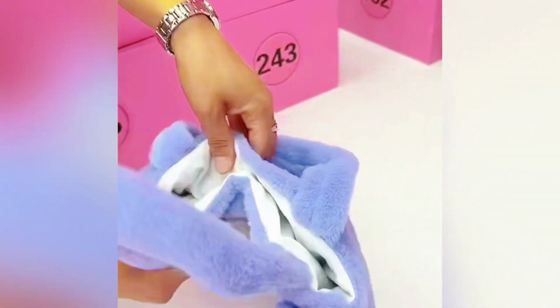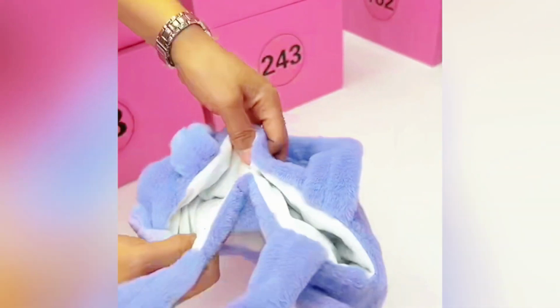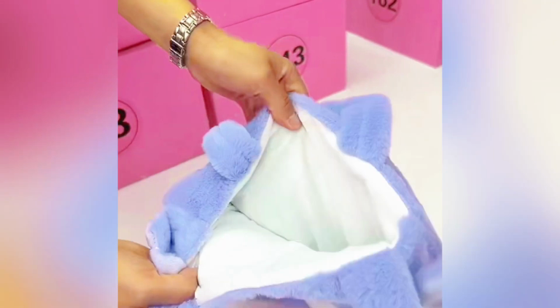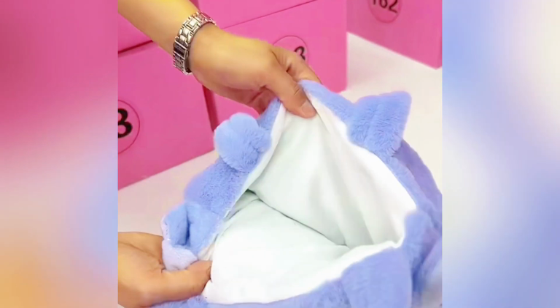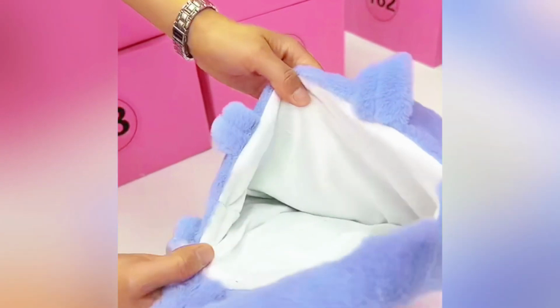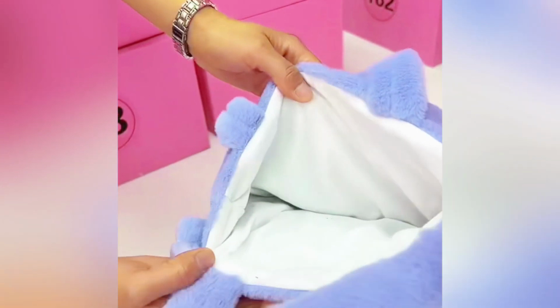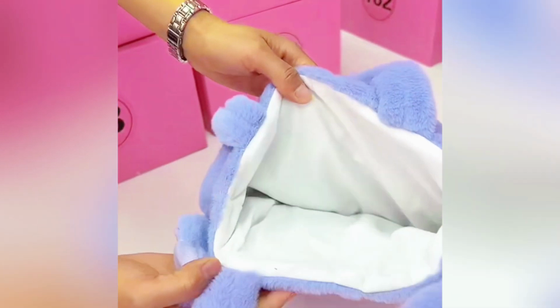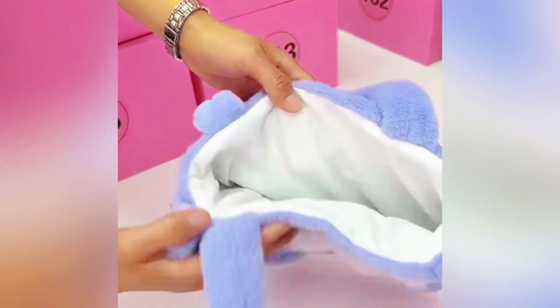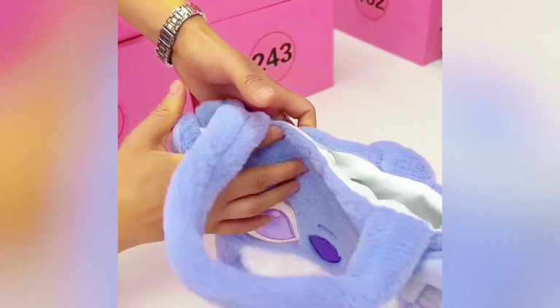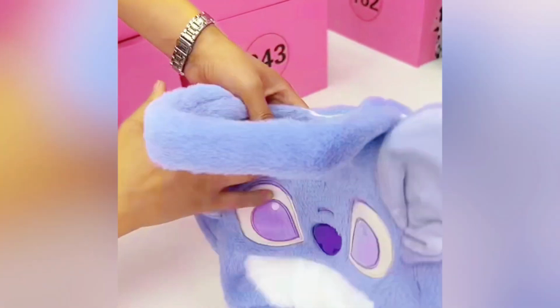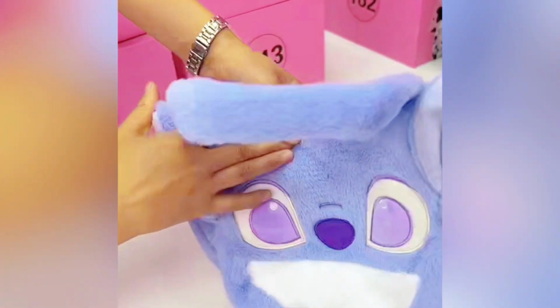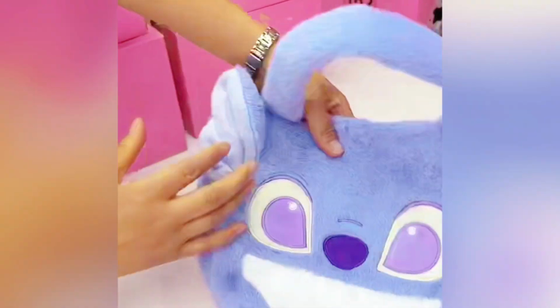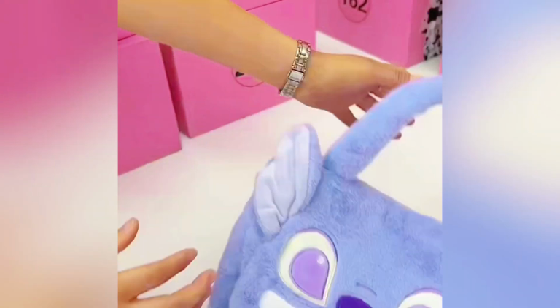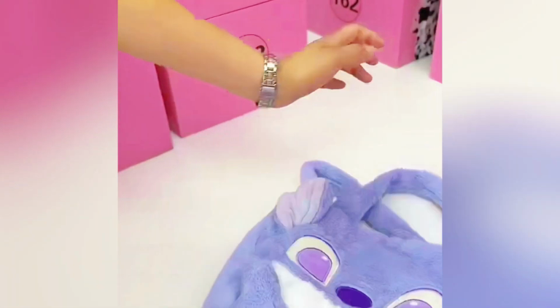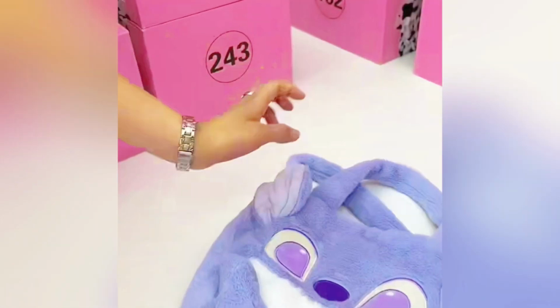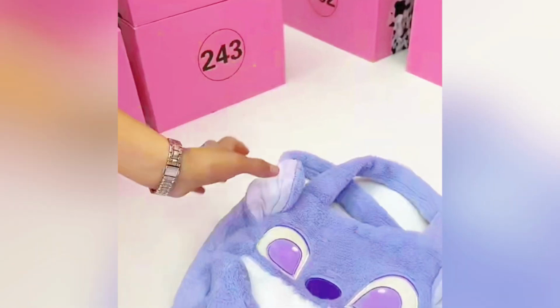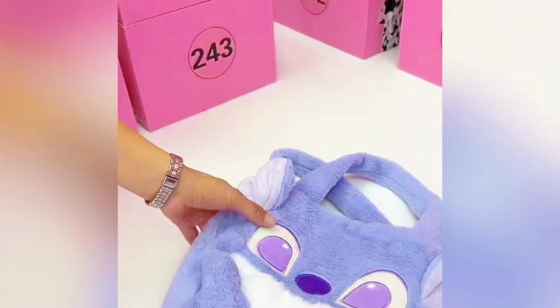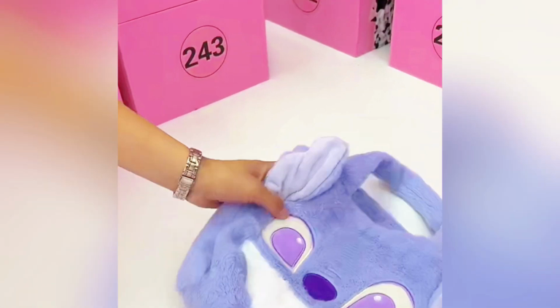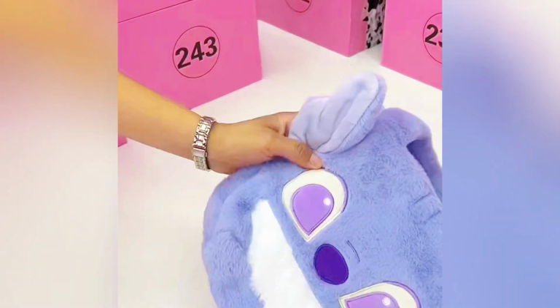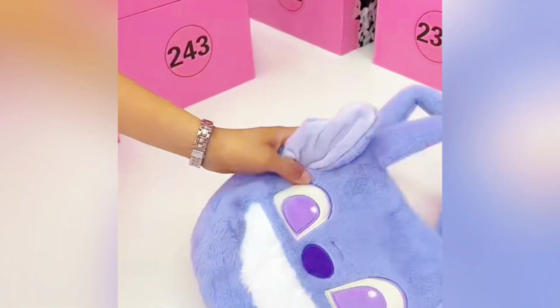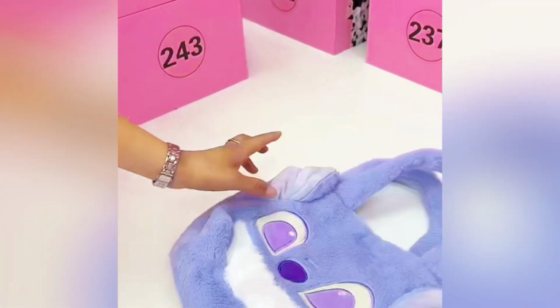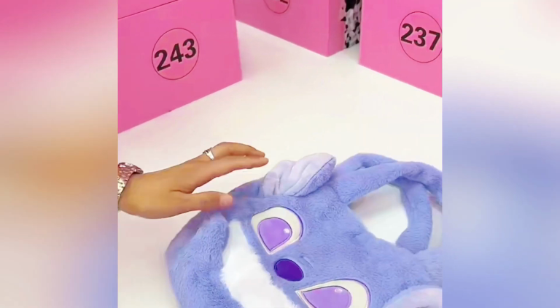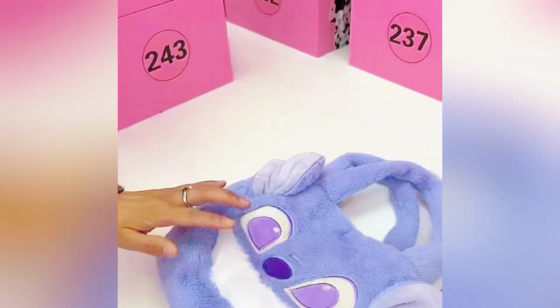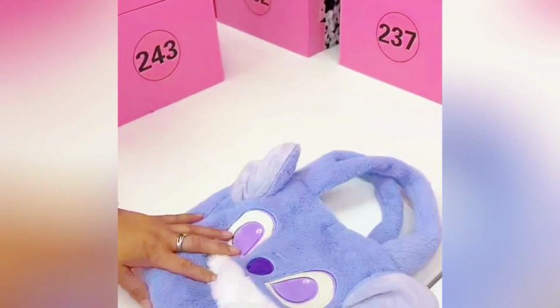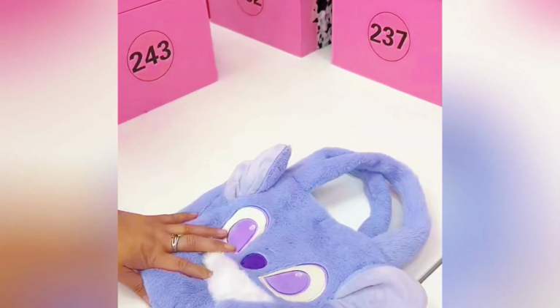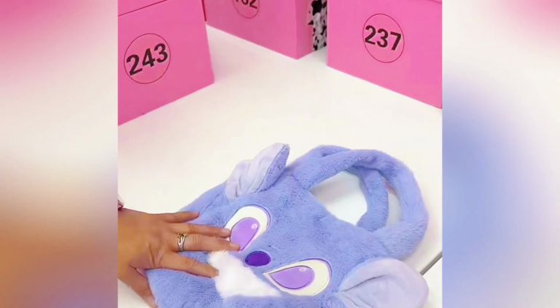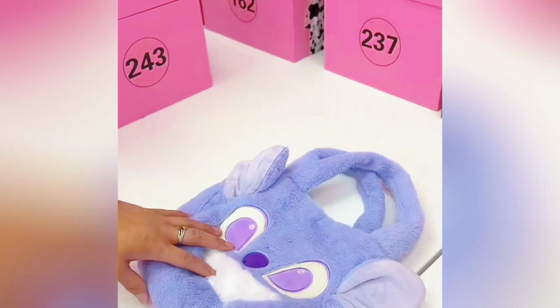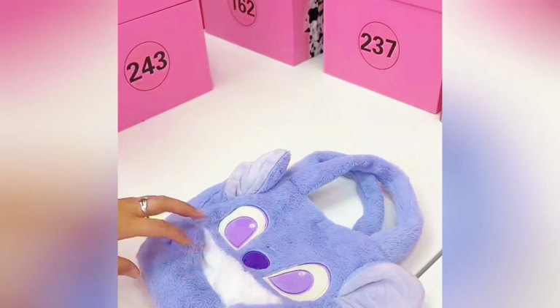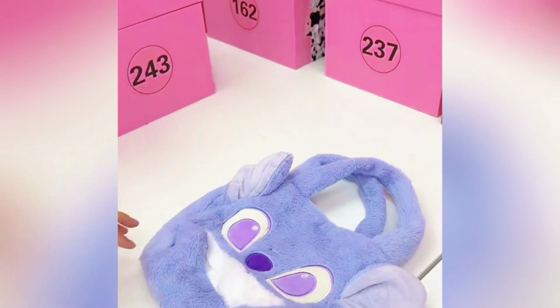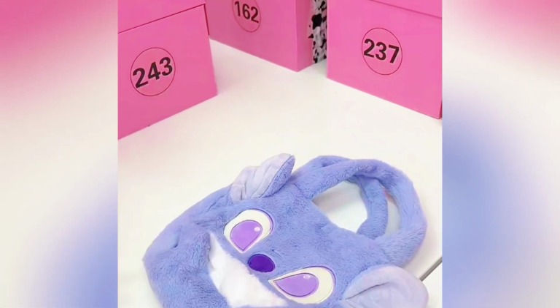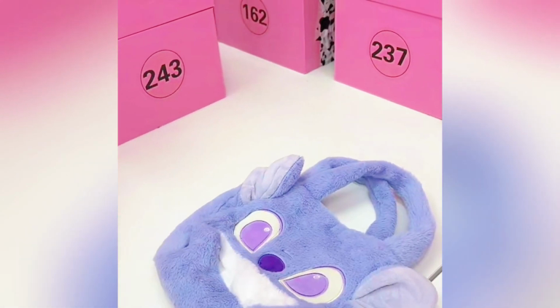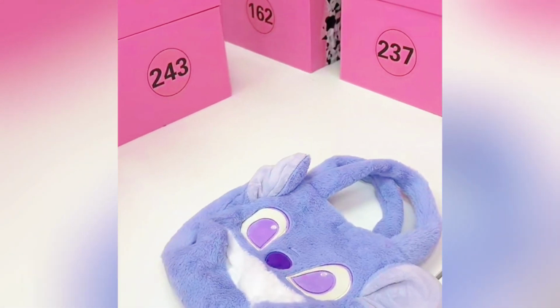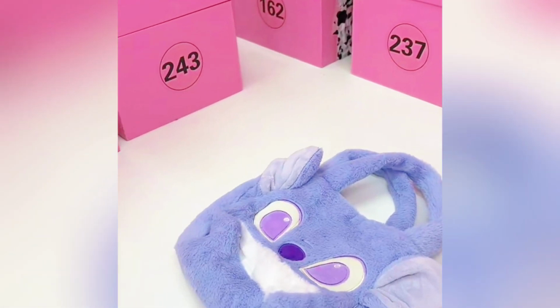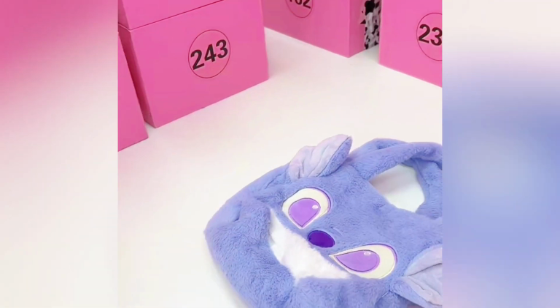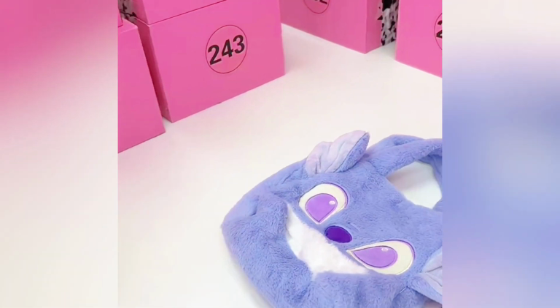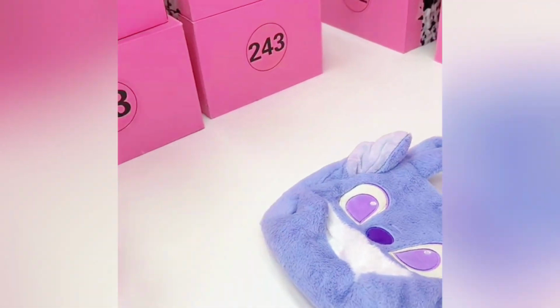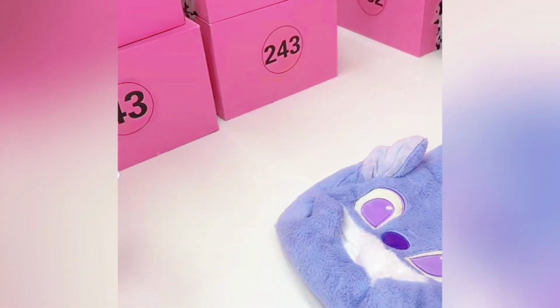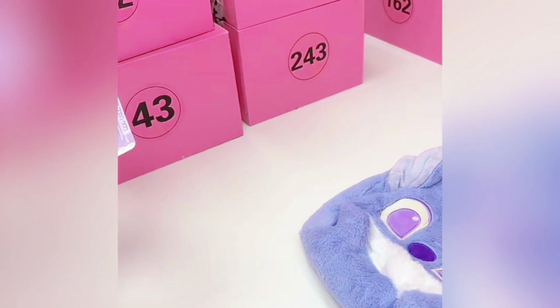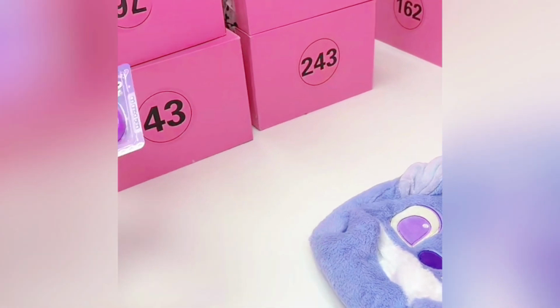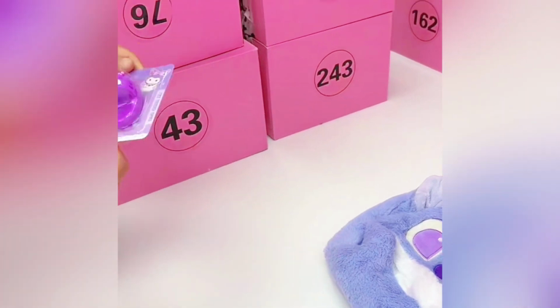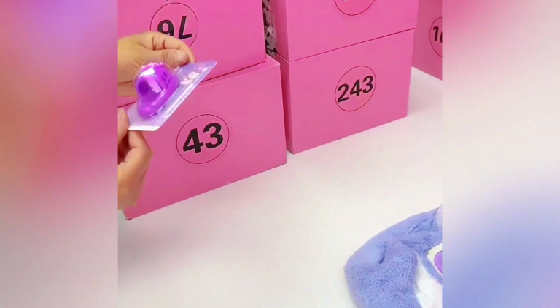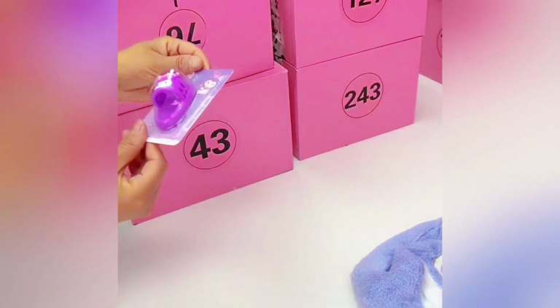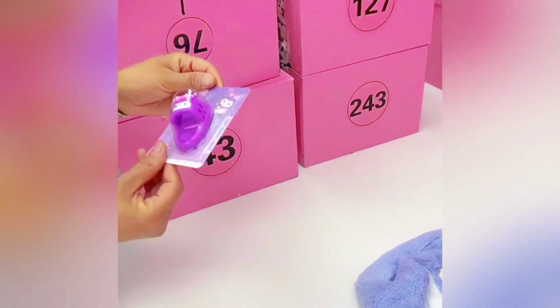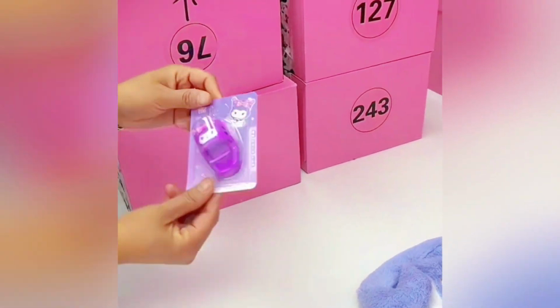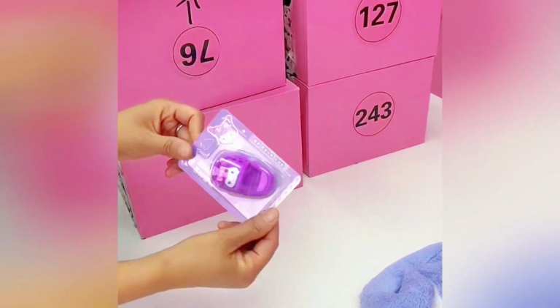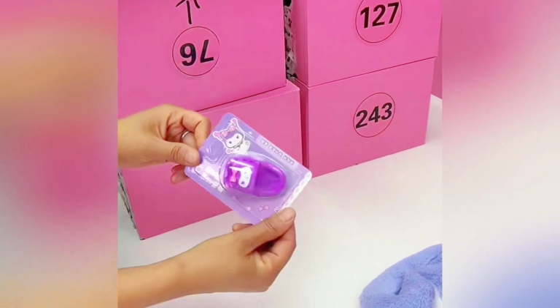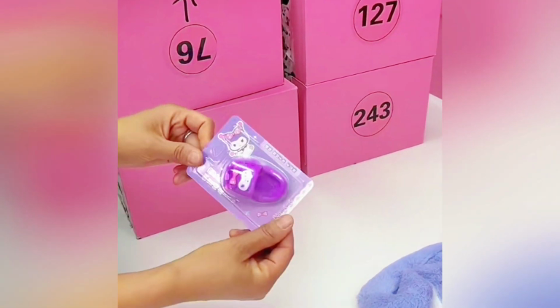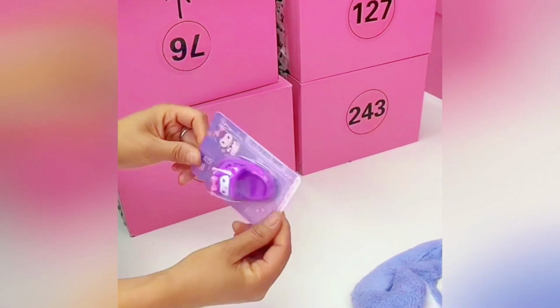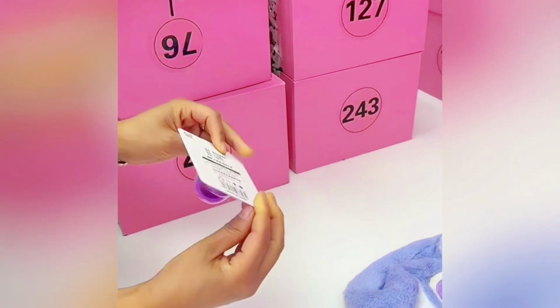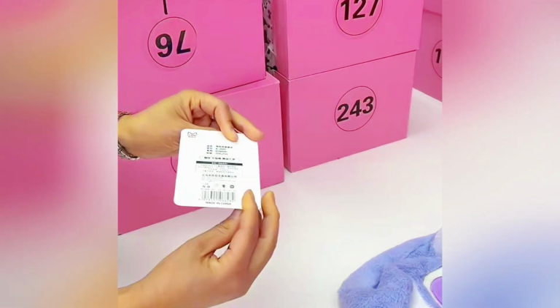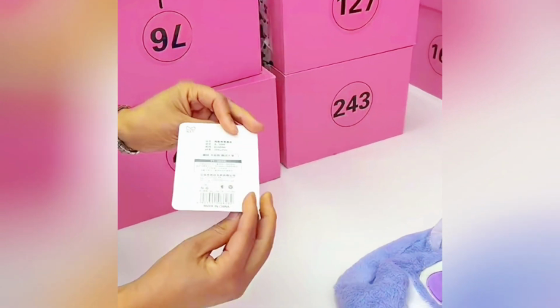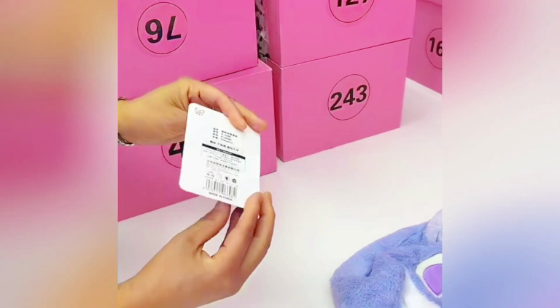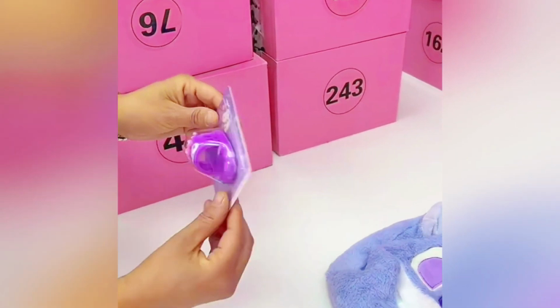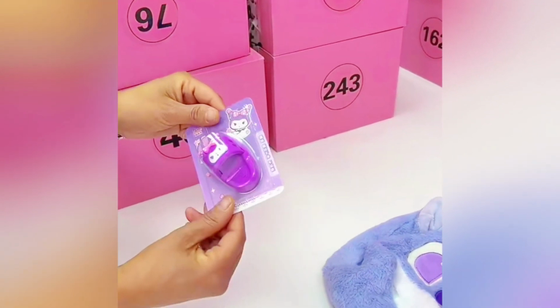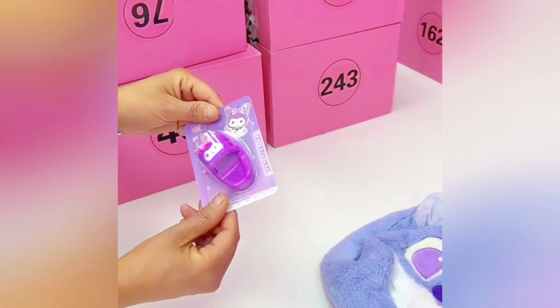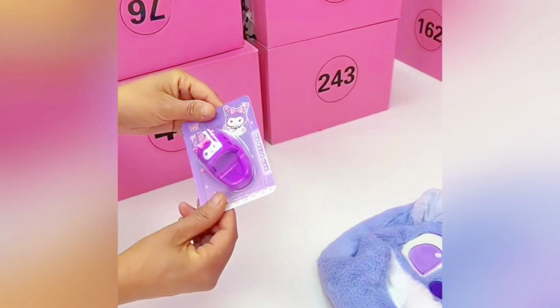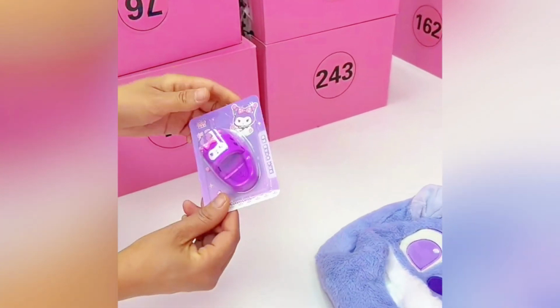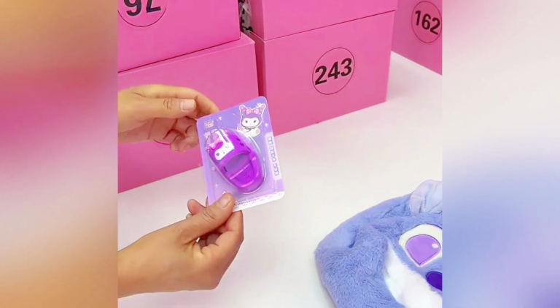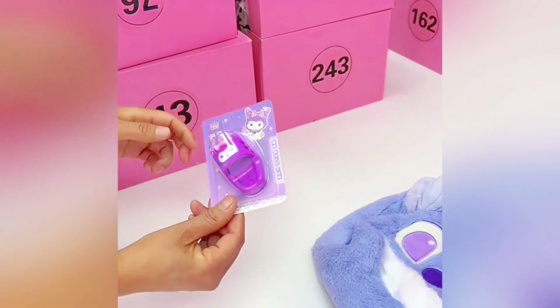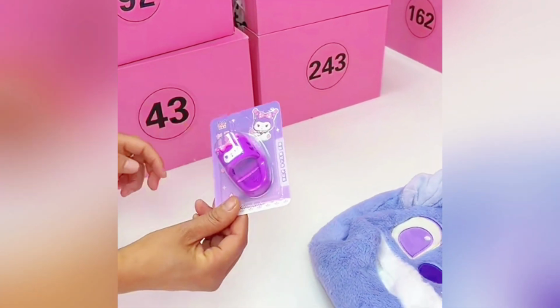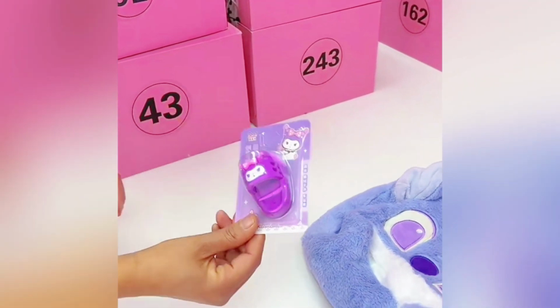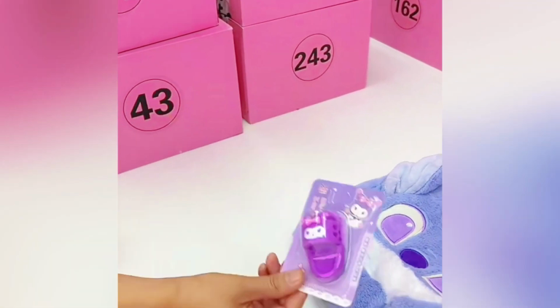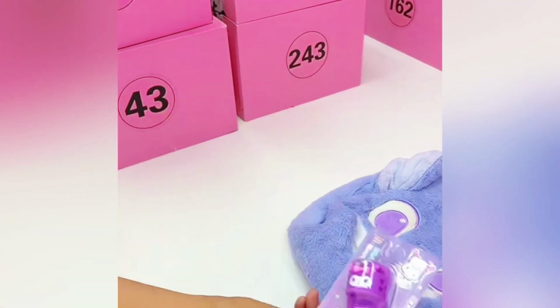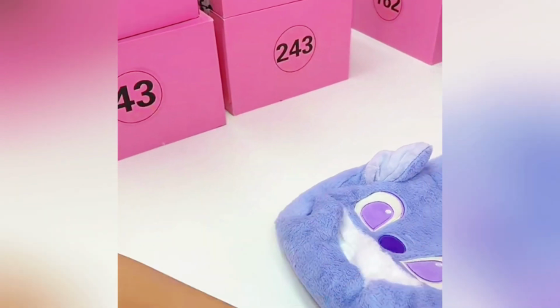No zipper. Hello, Grace. Hello. No zipper. But with this handbag, stitch one, seems so soft. And this is an eraser. This is an eraser.